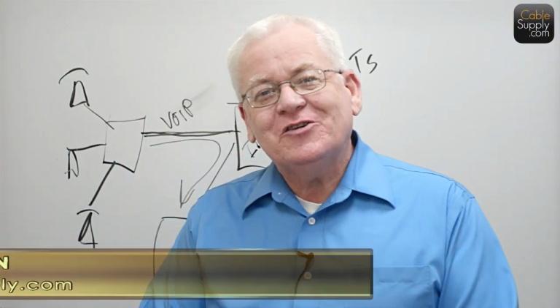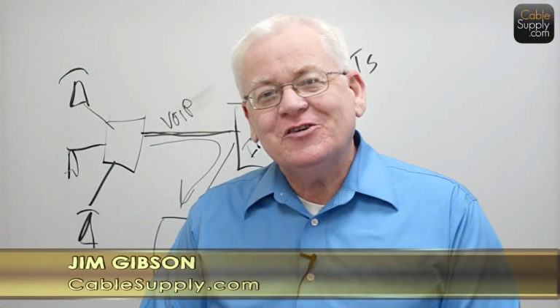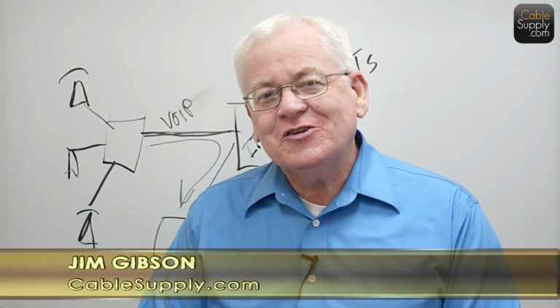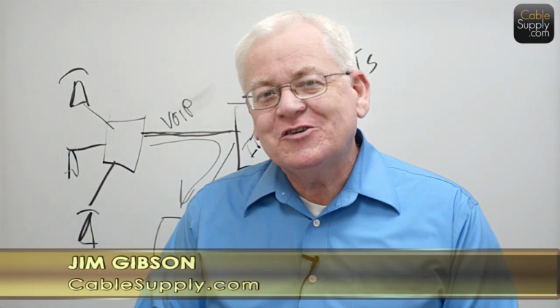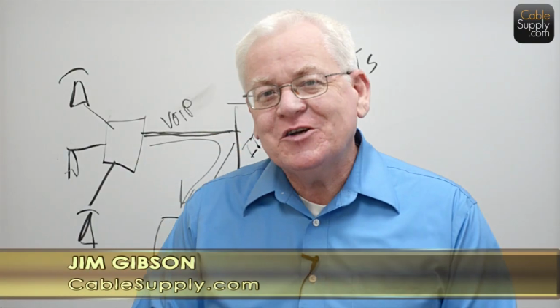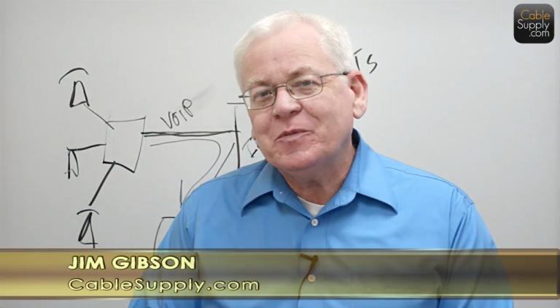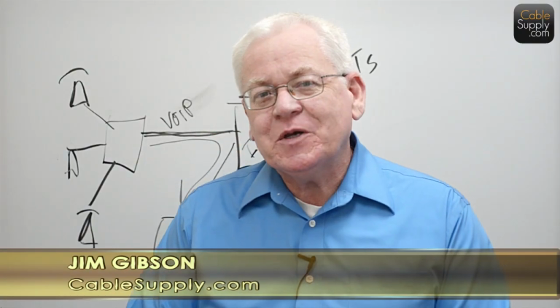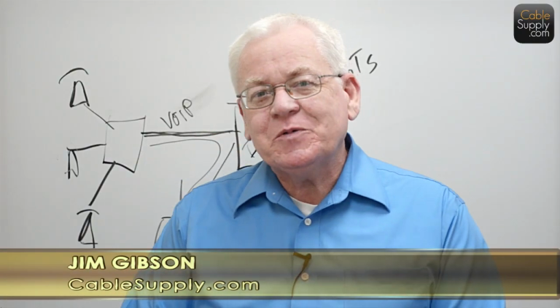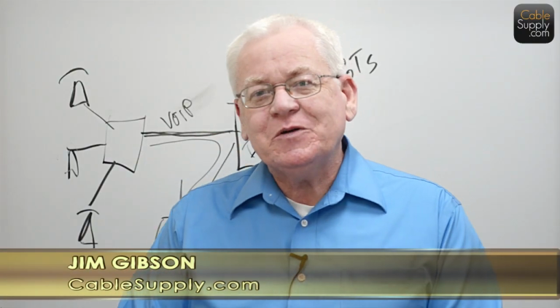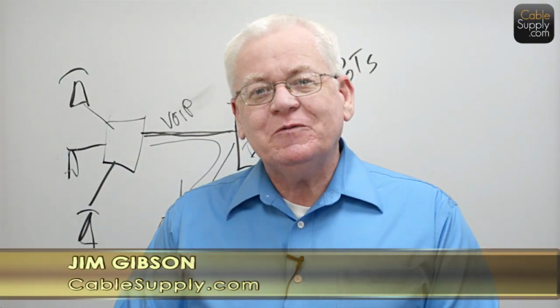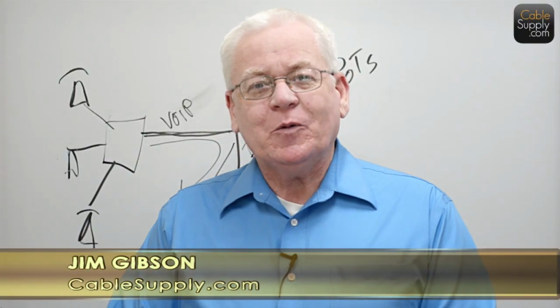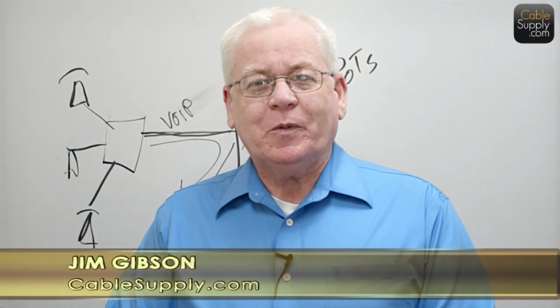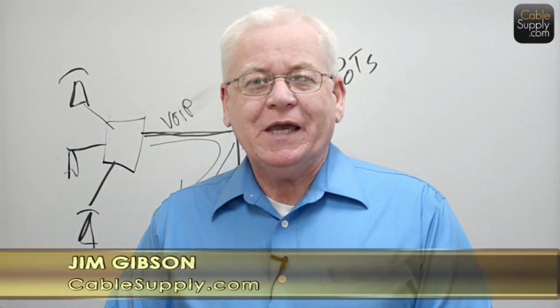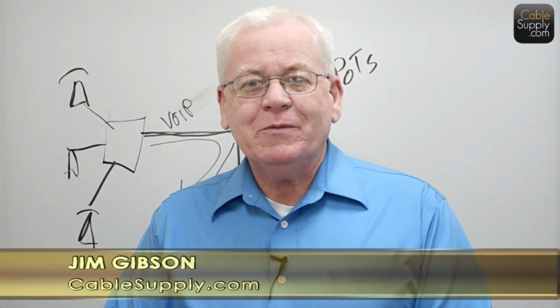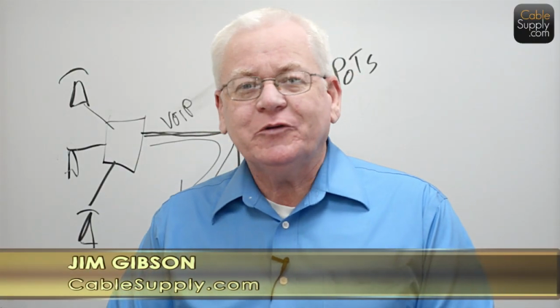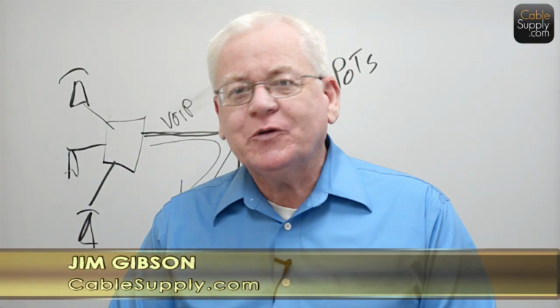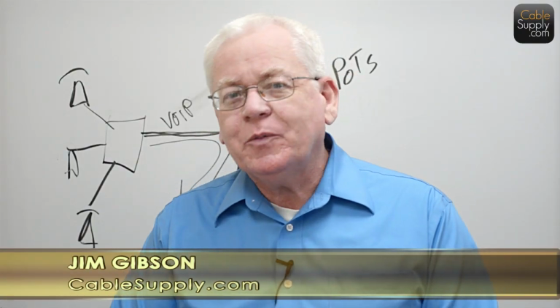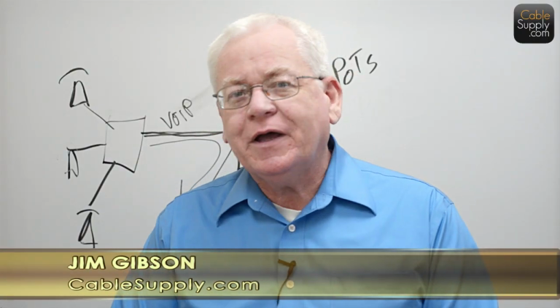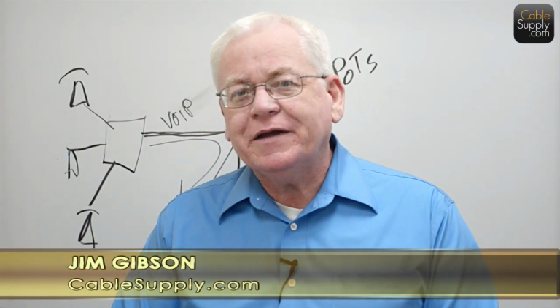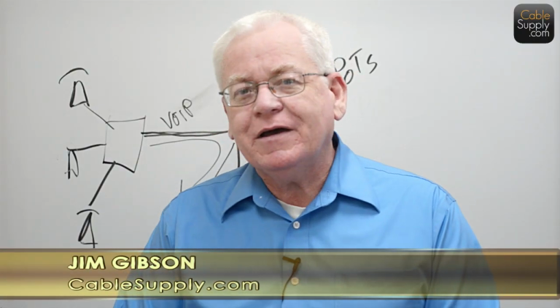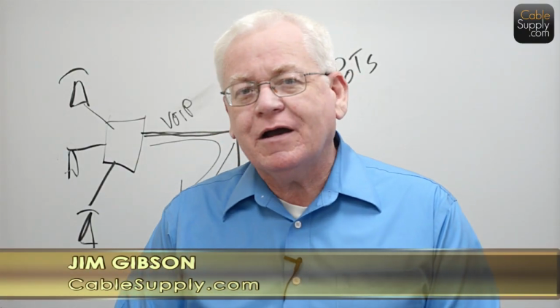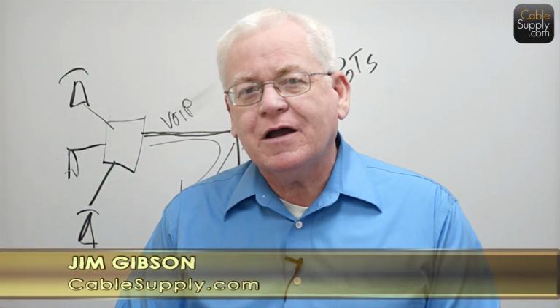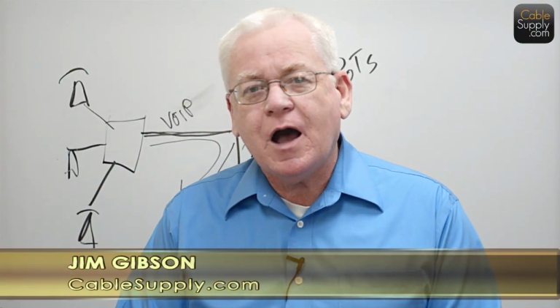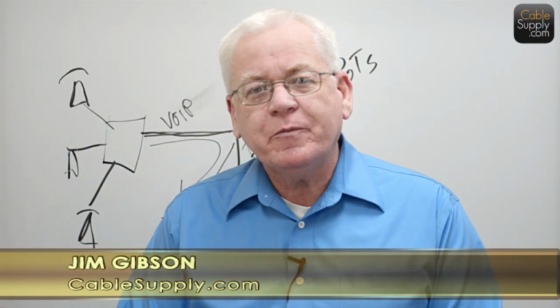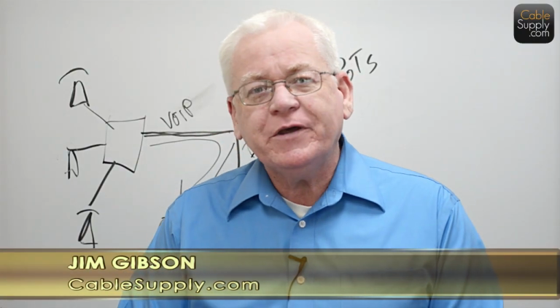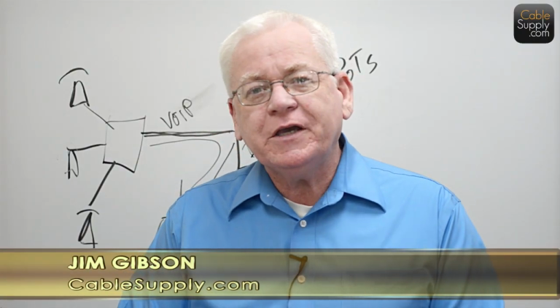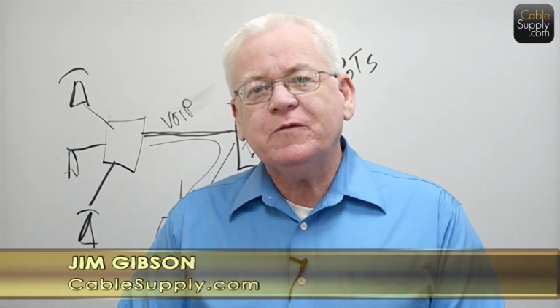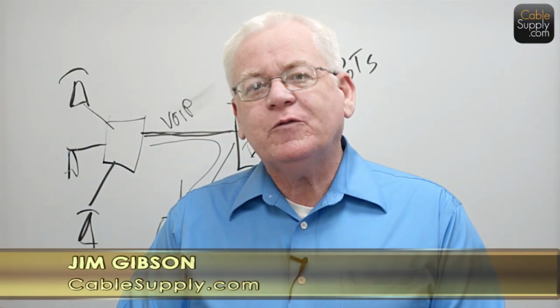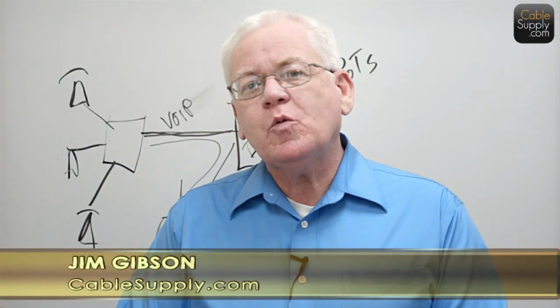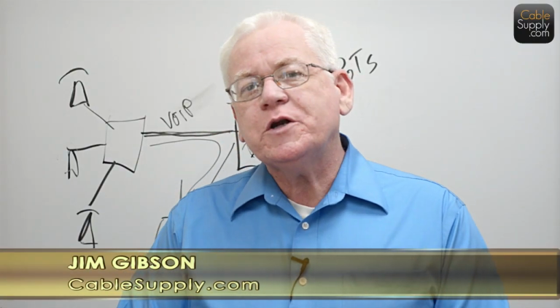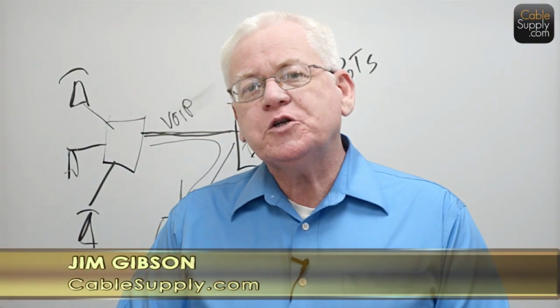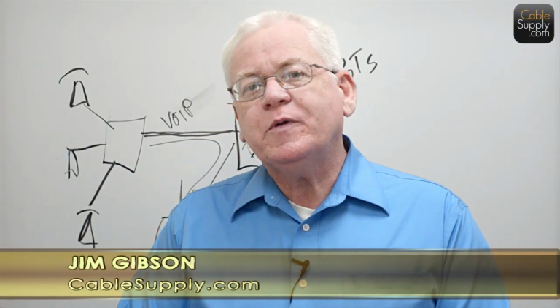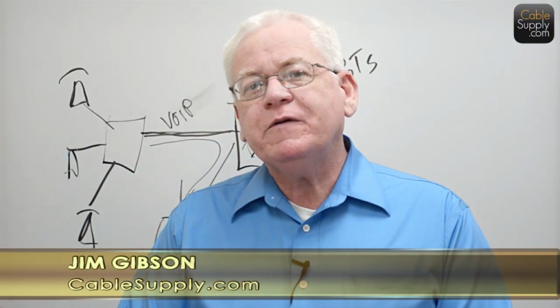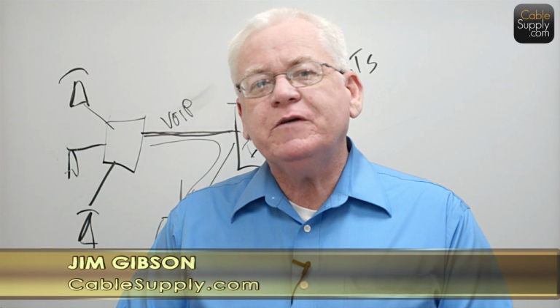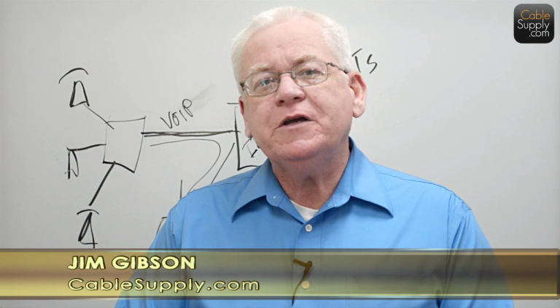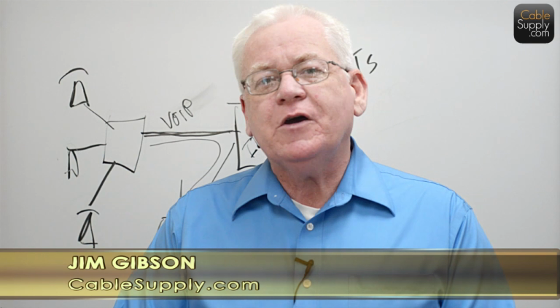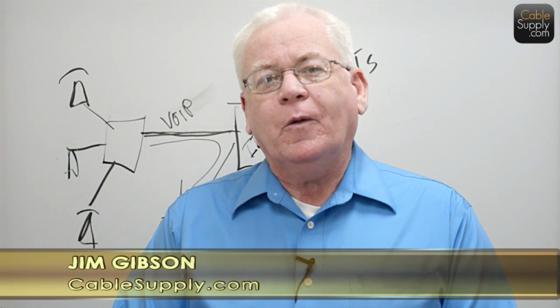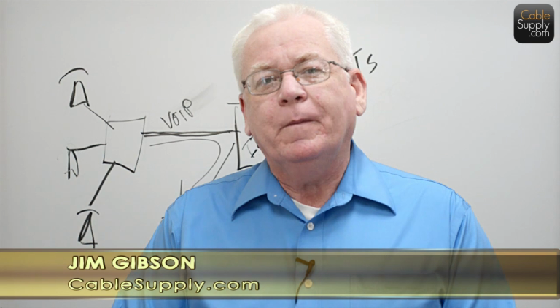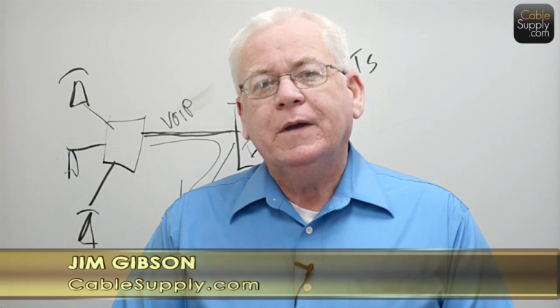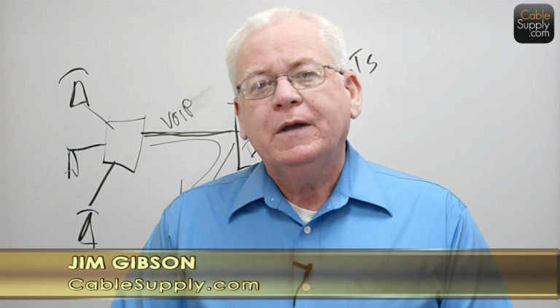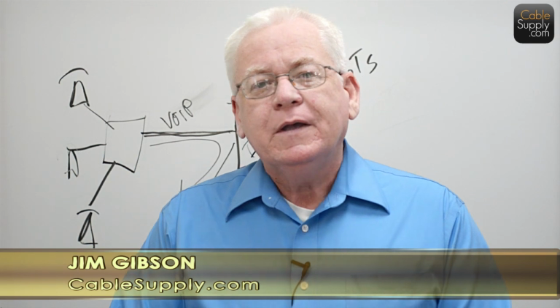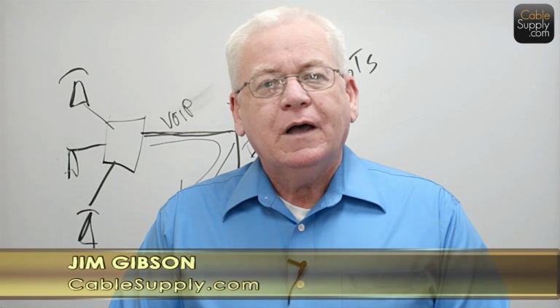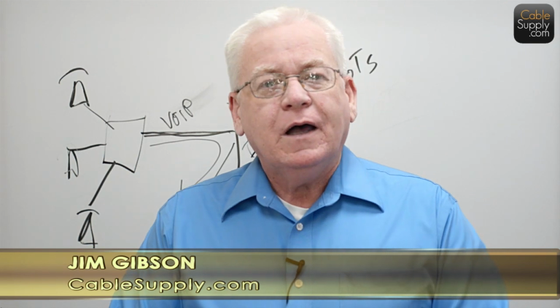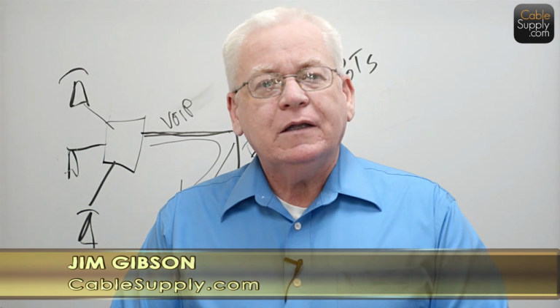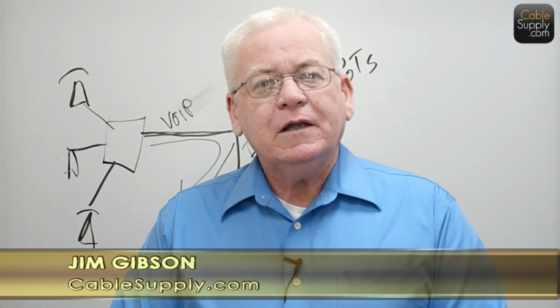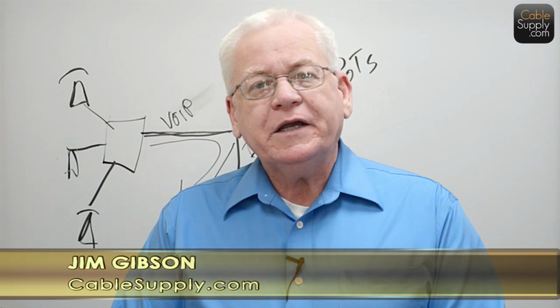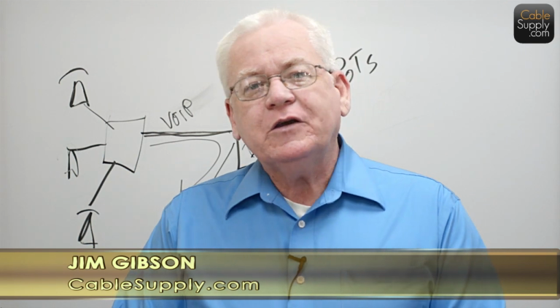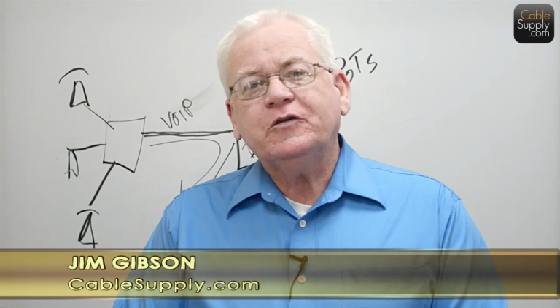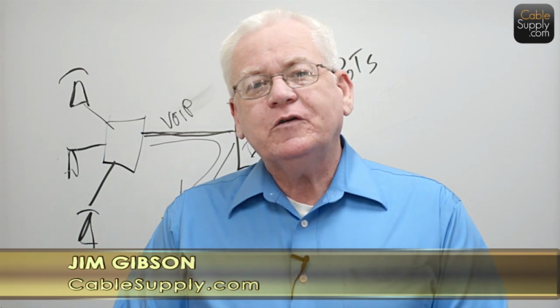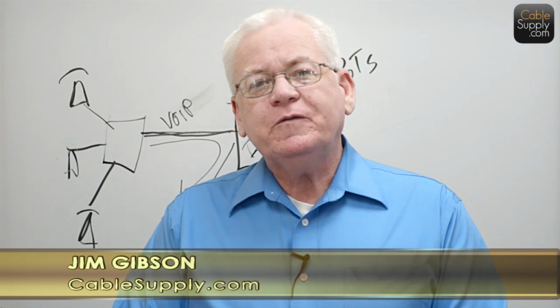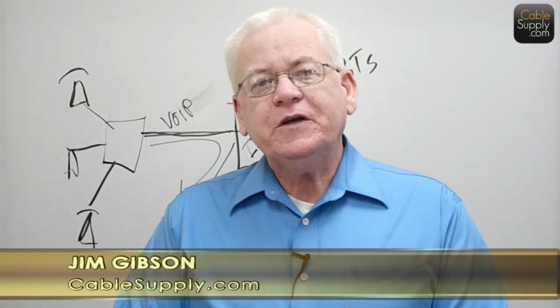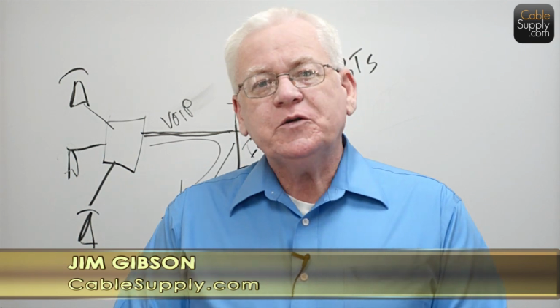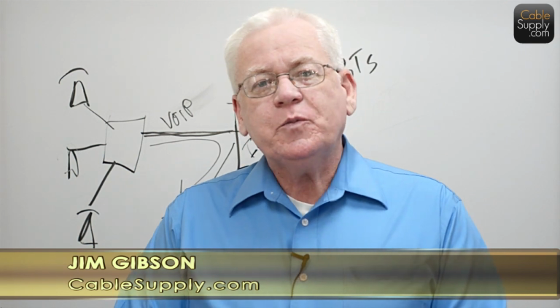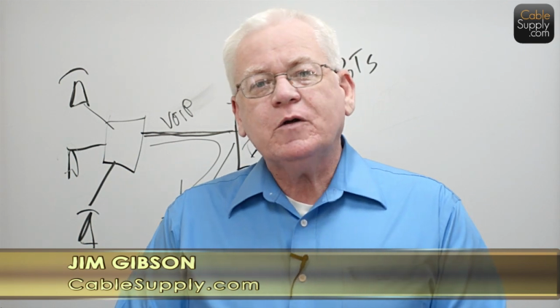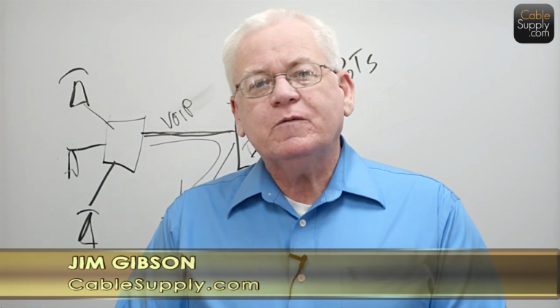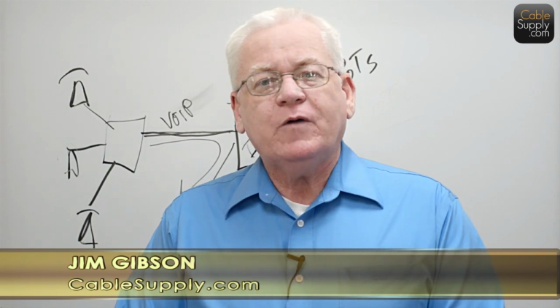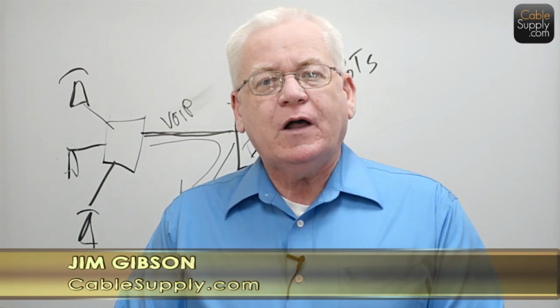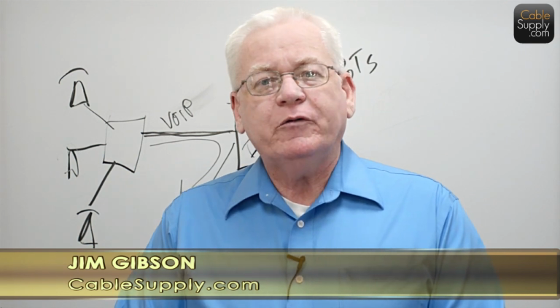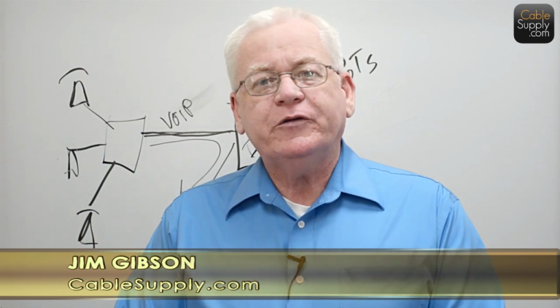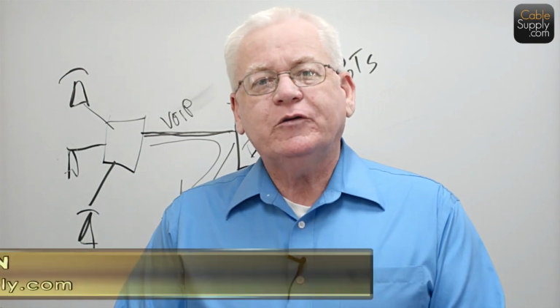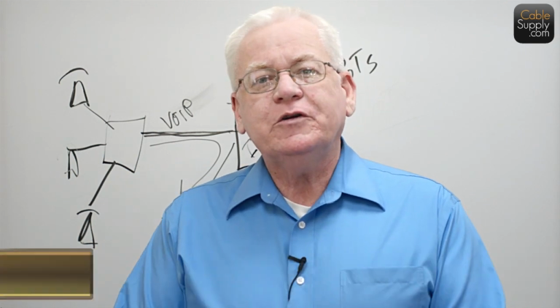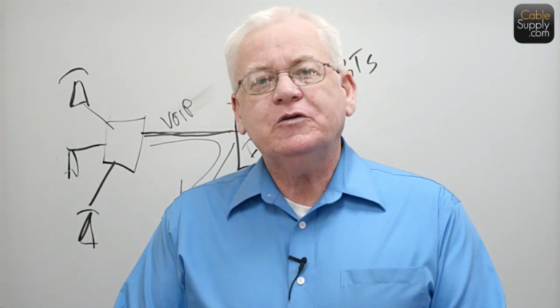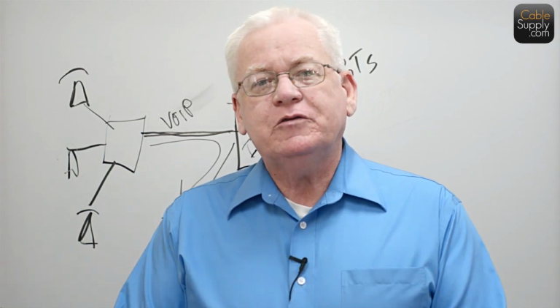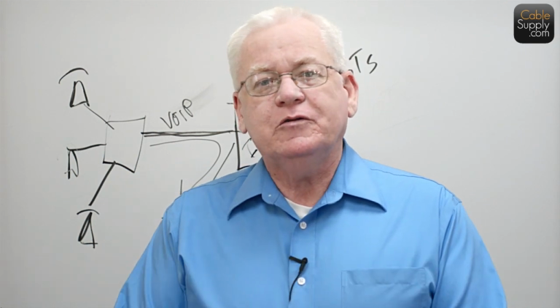Again, this is Jim Gibson from CableSupply.com. Thank you for watching my video. Like us on Facebook and follow us on YouTube.